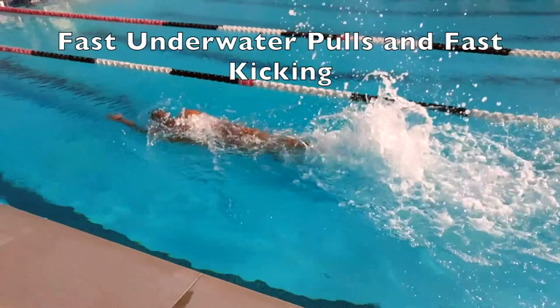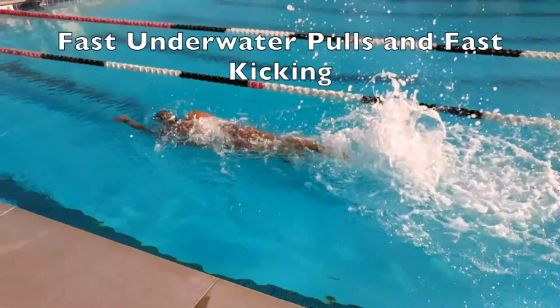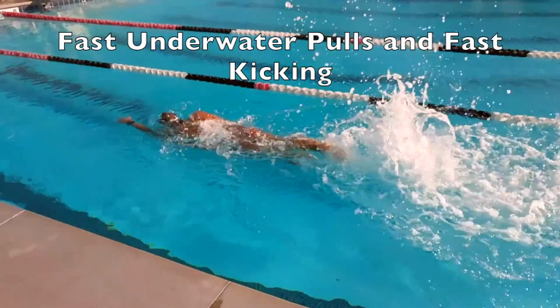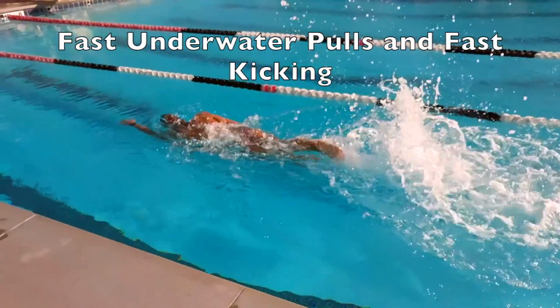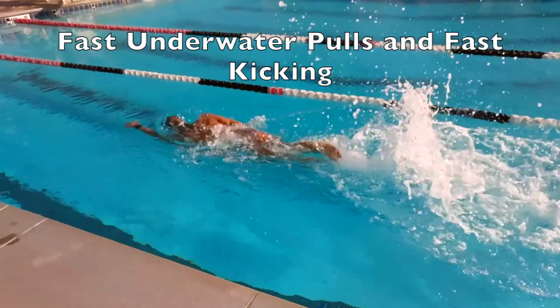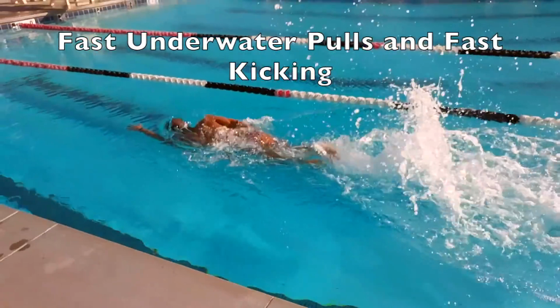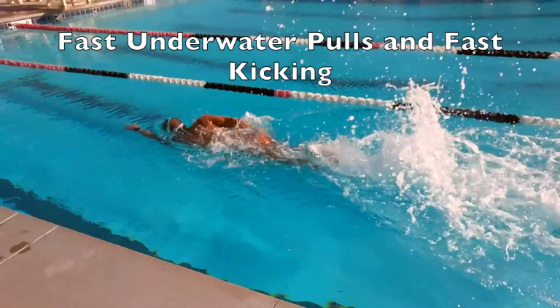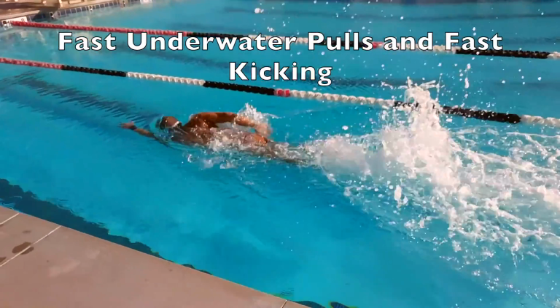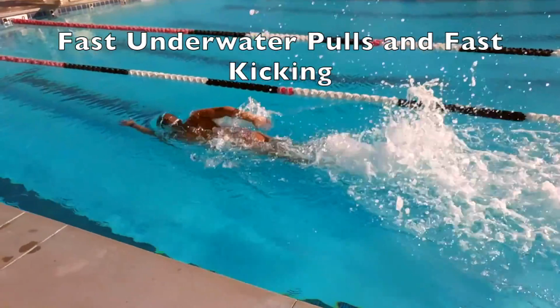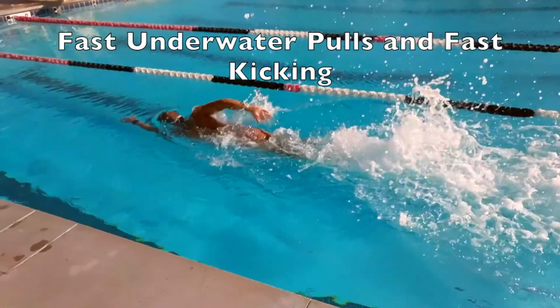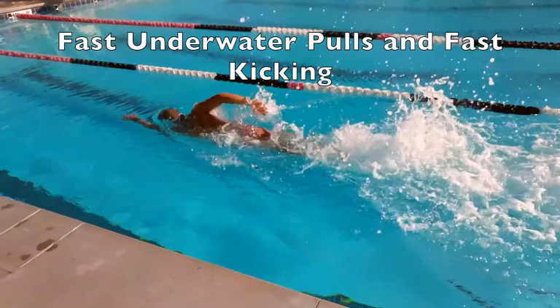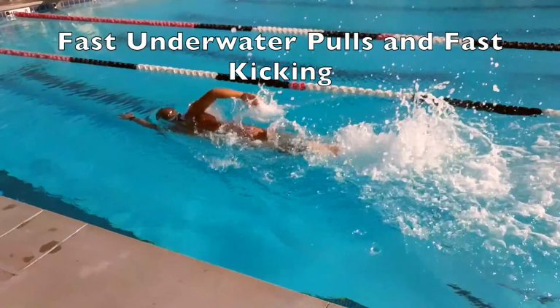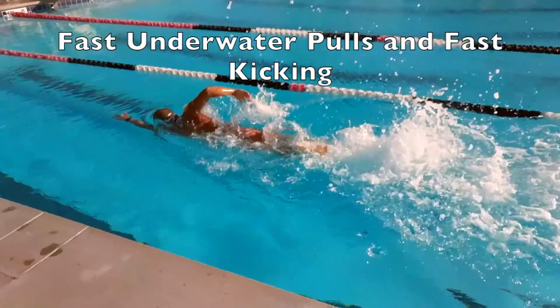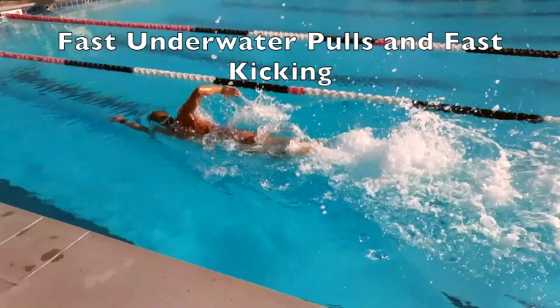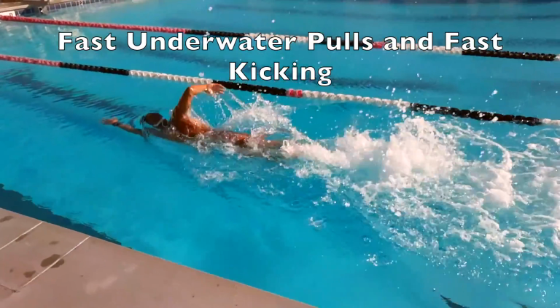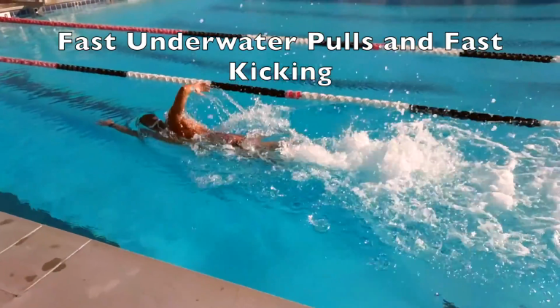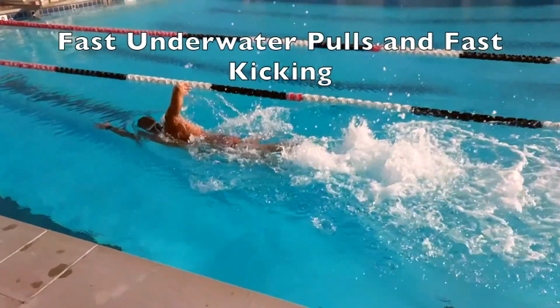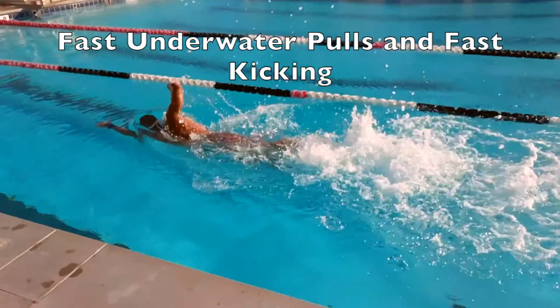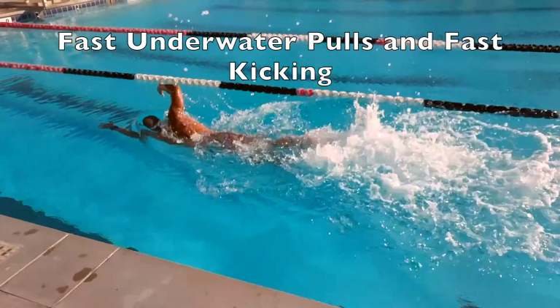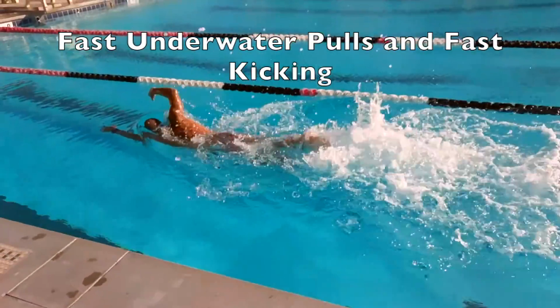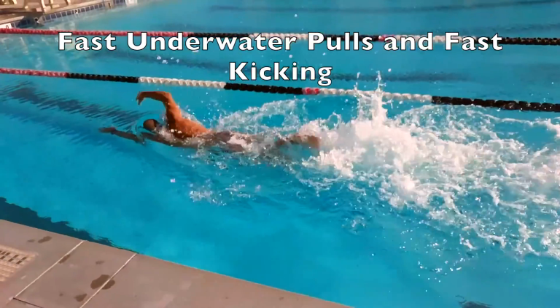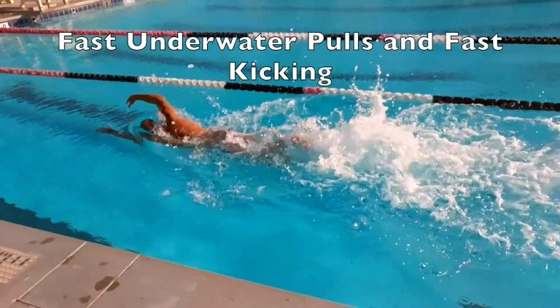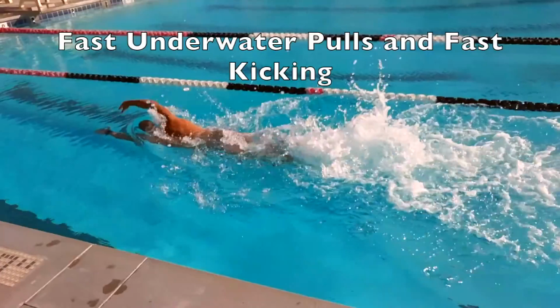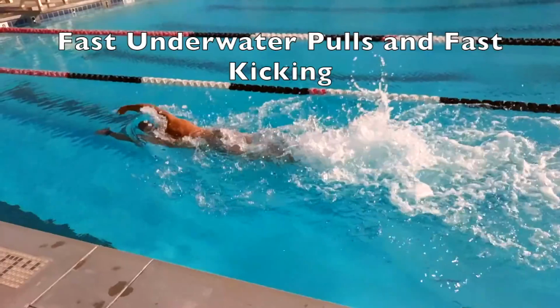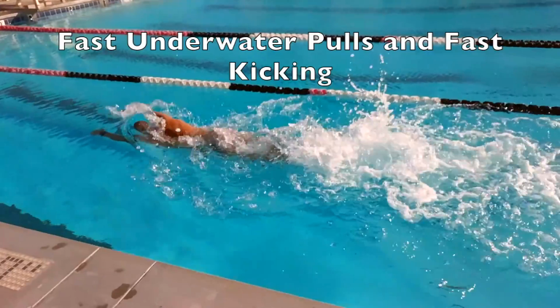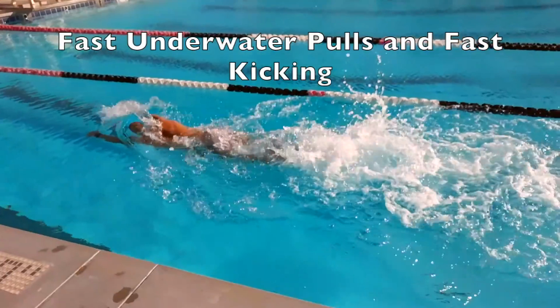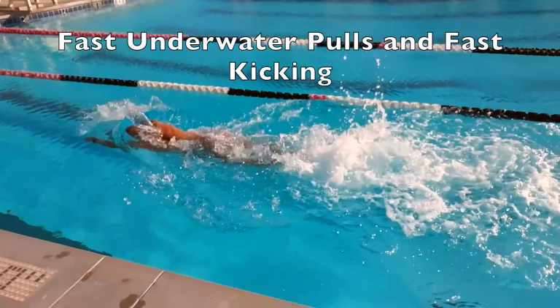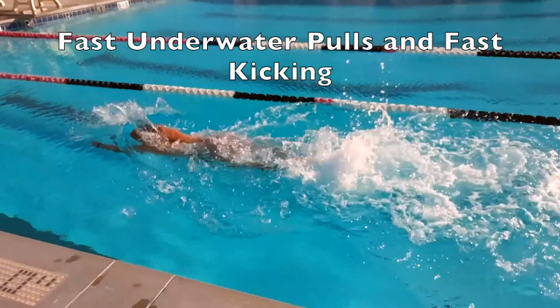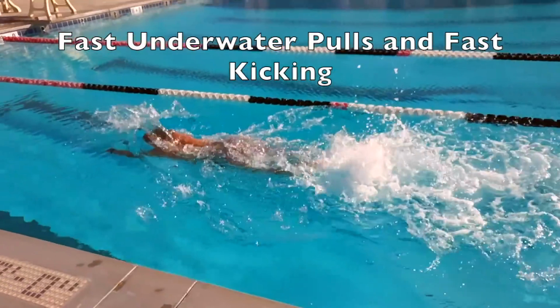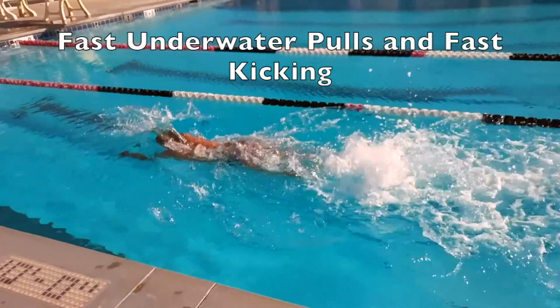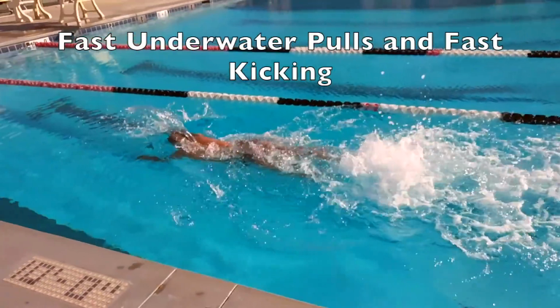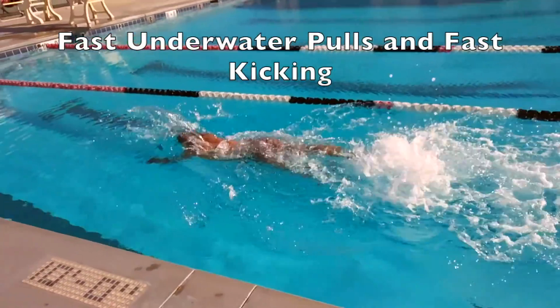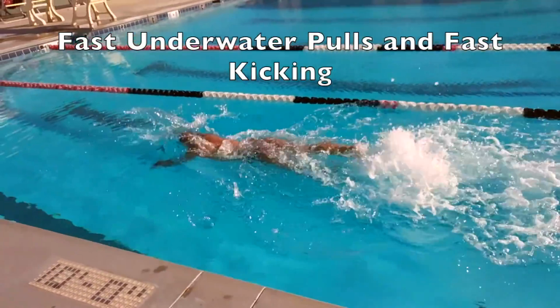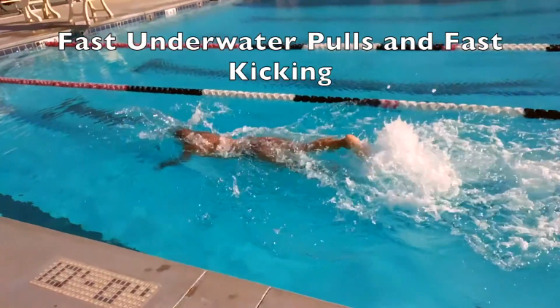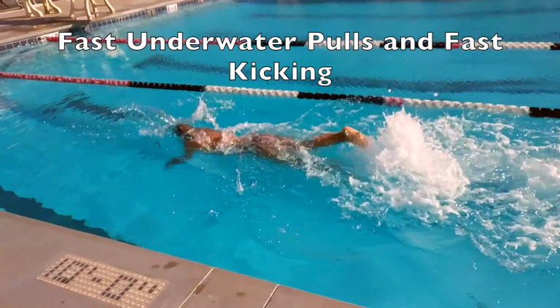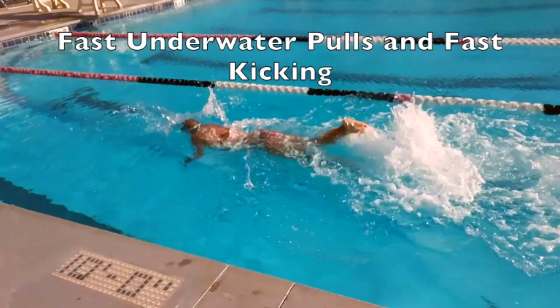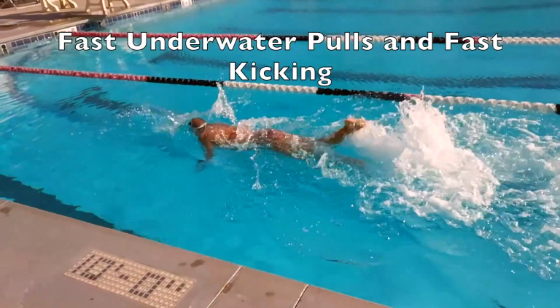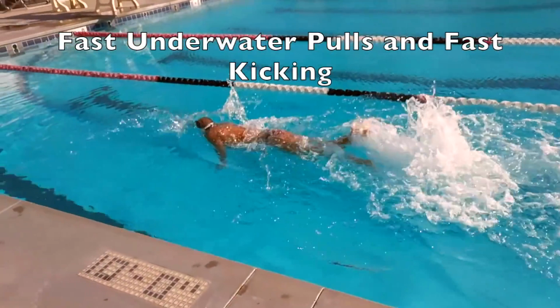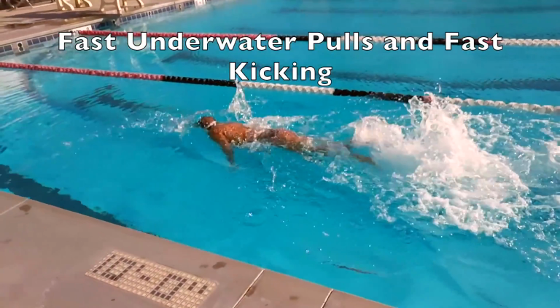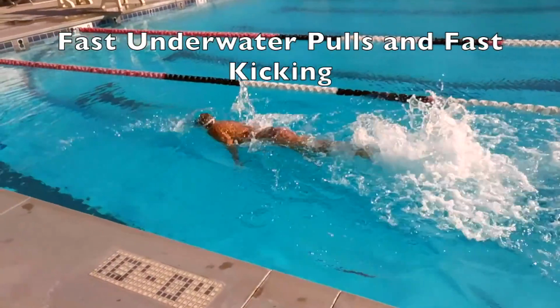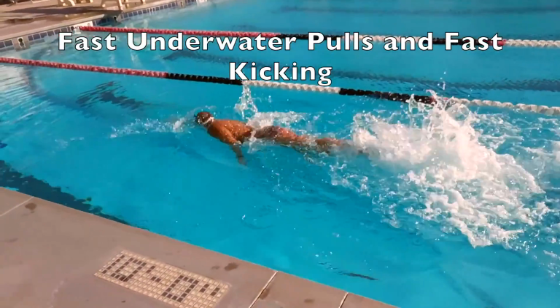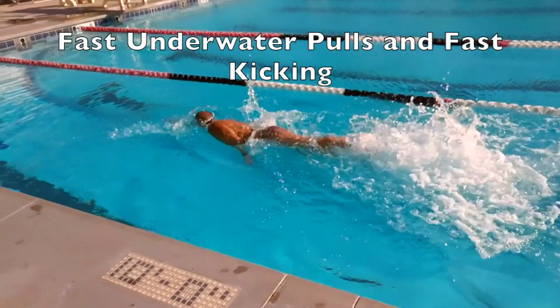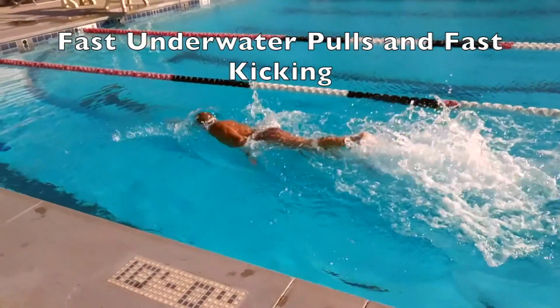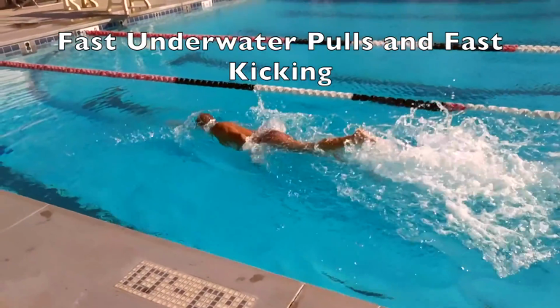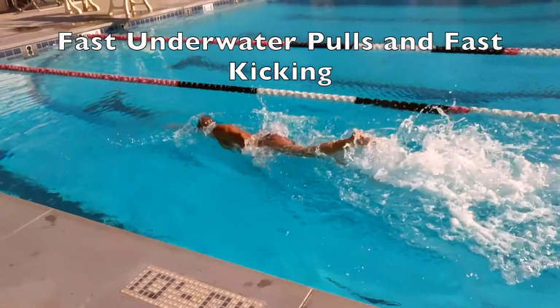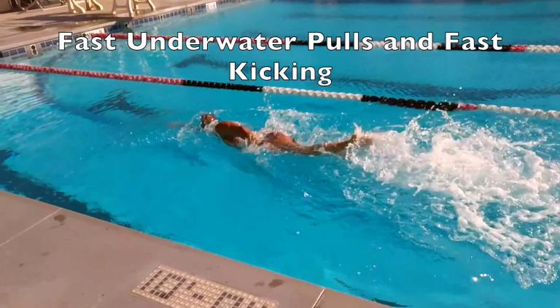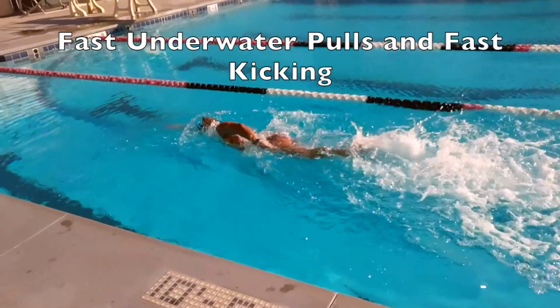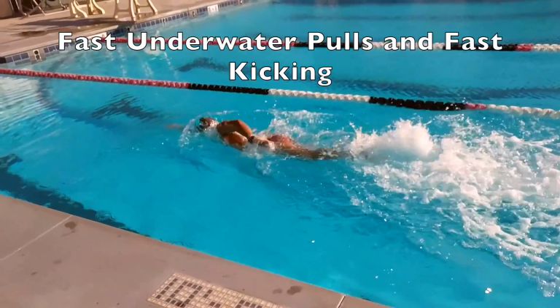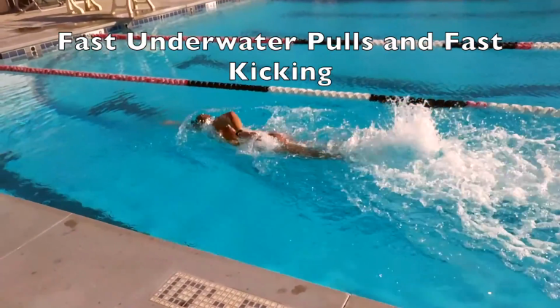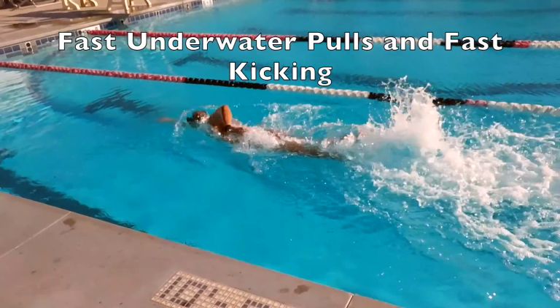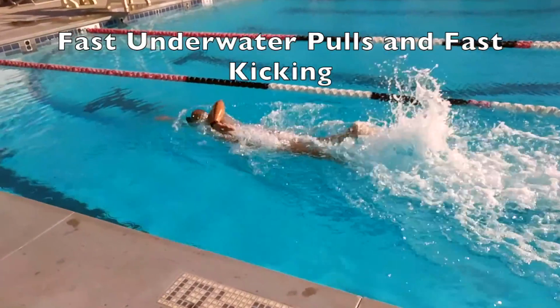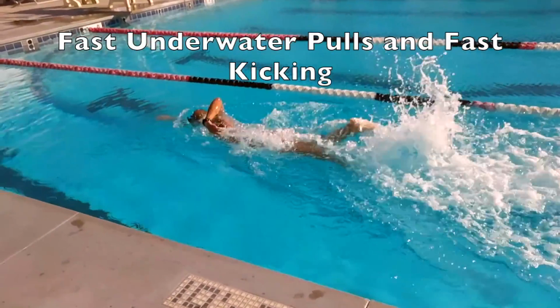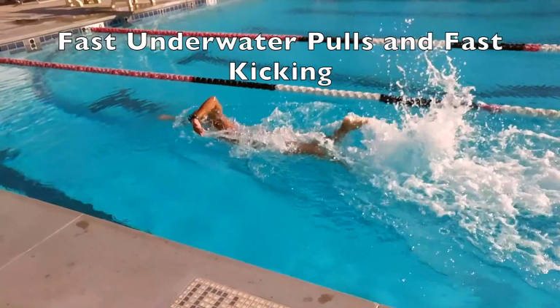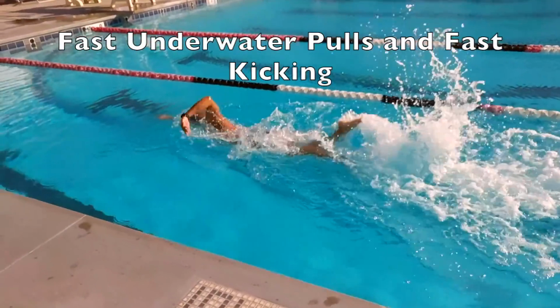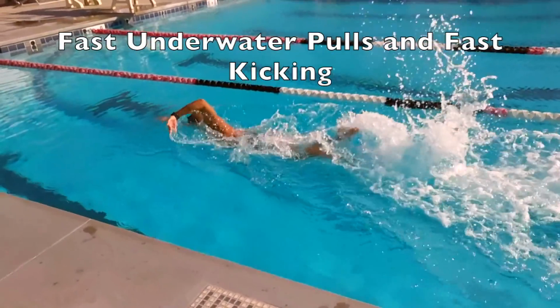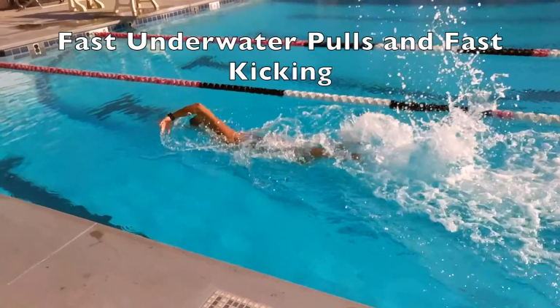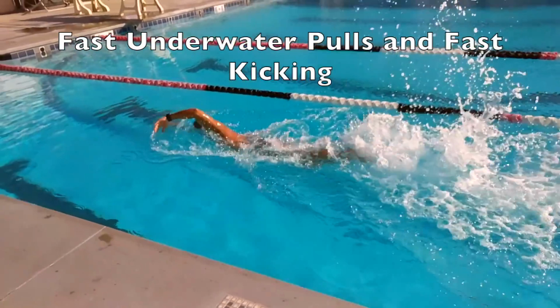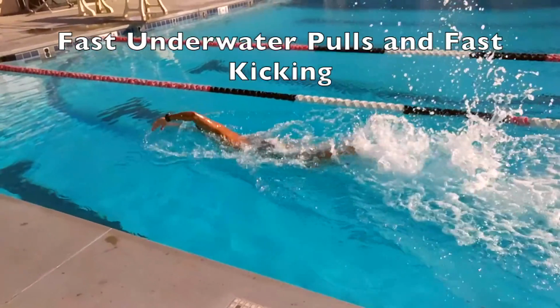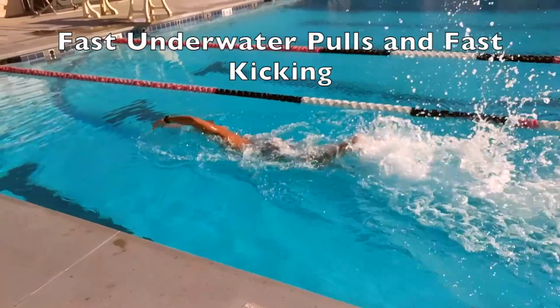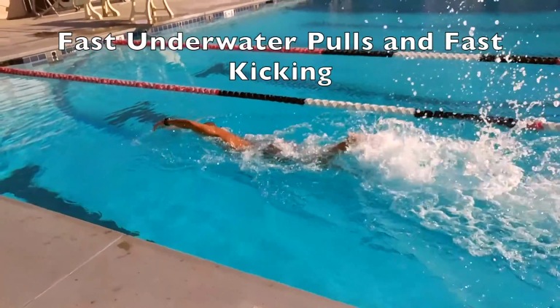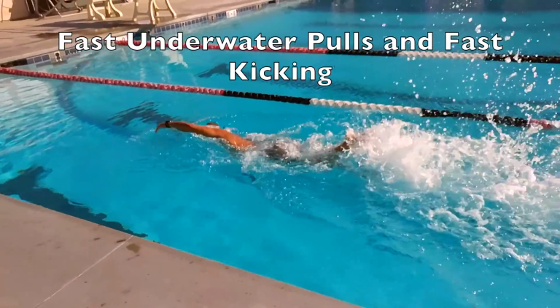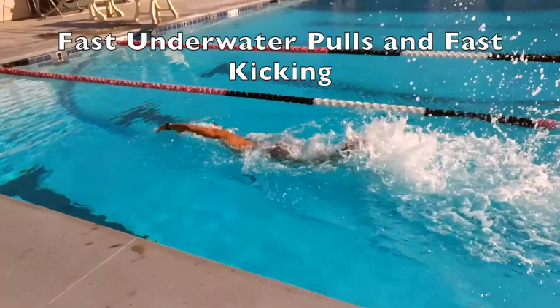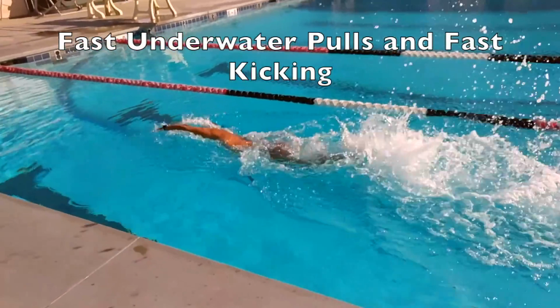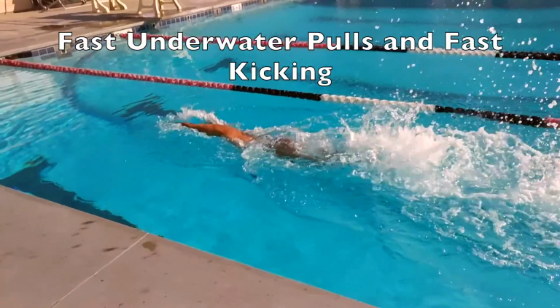But we're not letting go of the three steps: hand hits the hand, thumb hits the thigh, side breathing with your head on your shoulder.